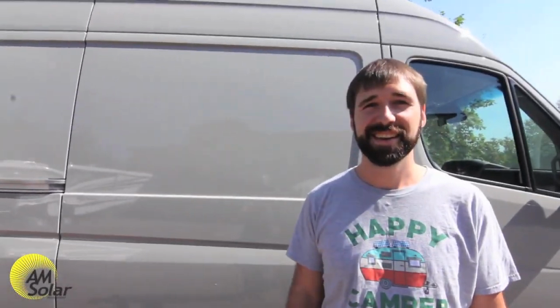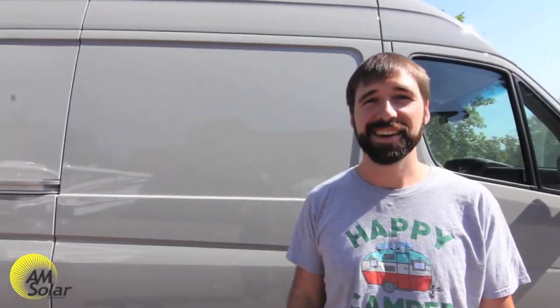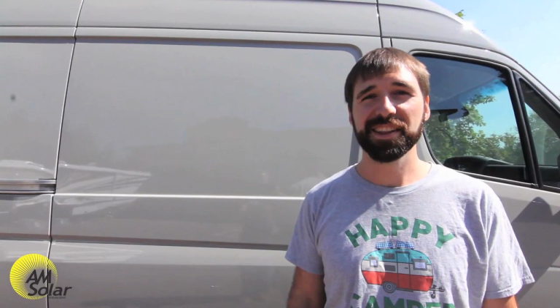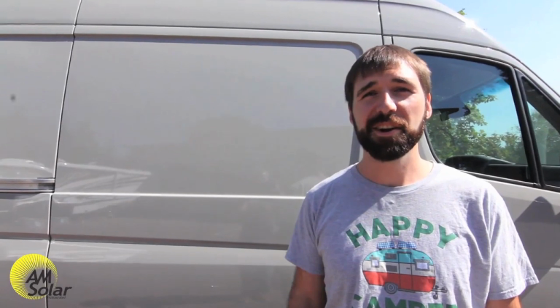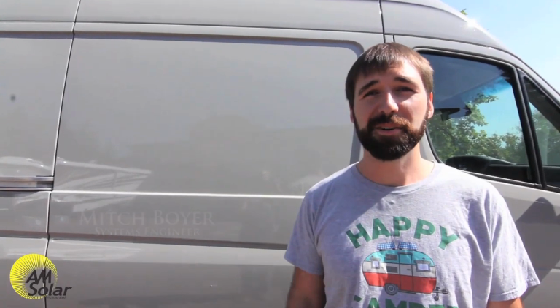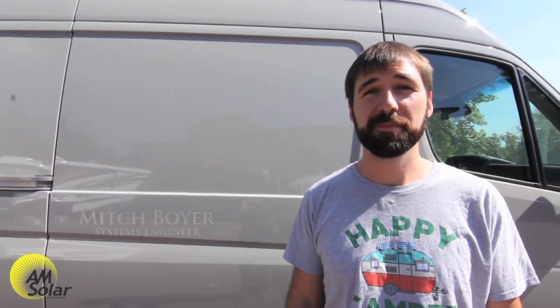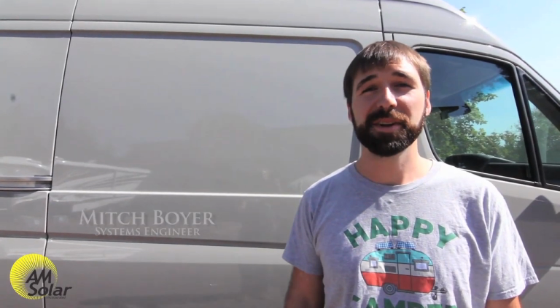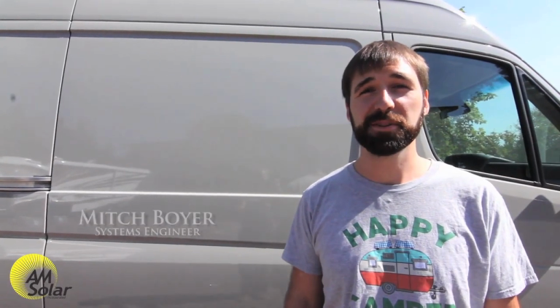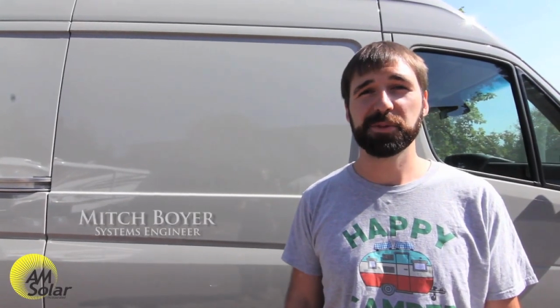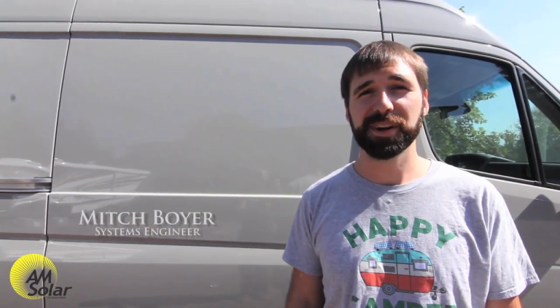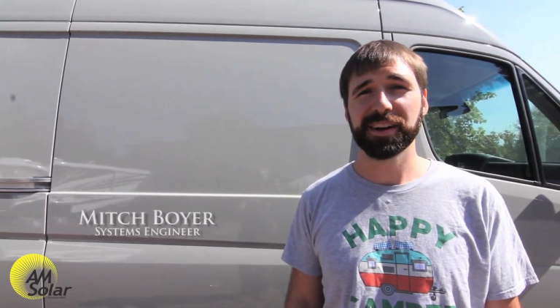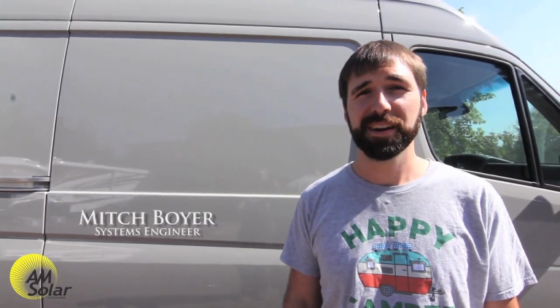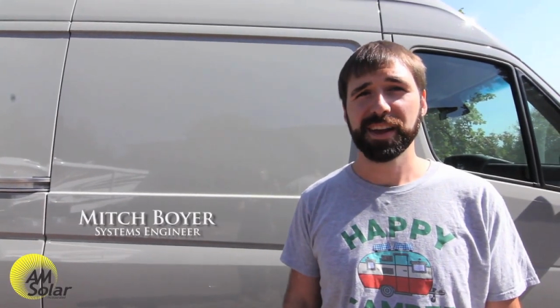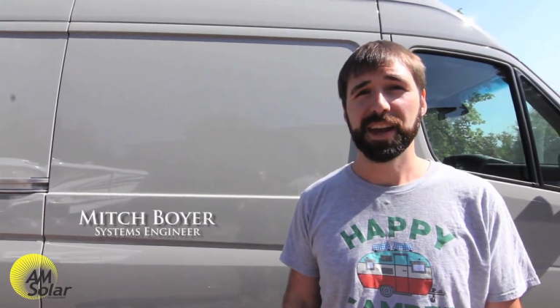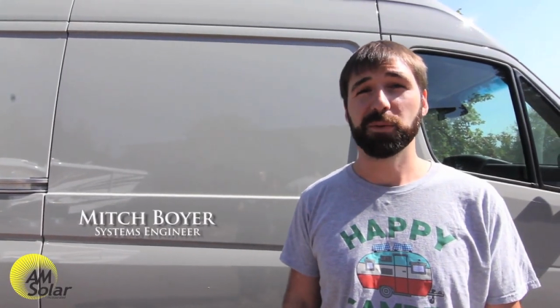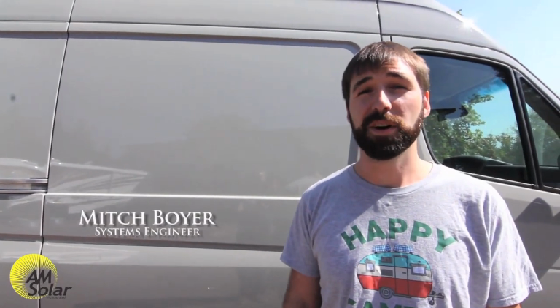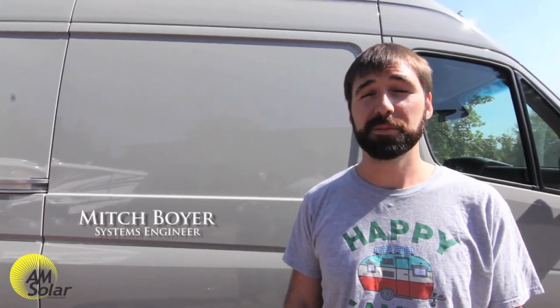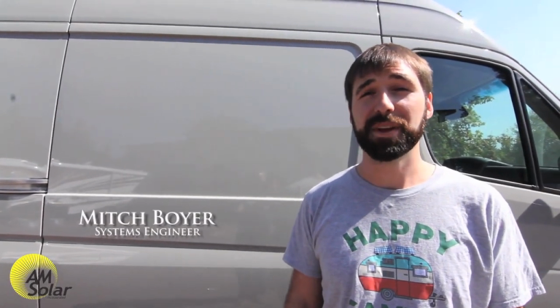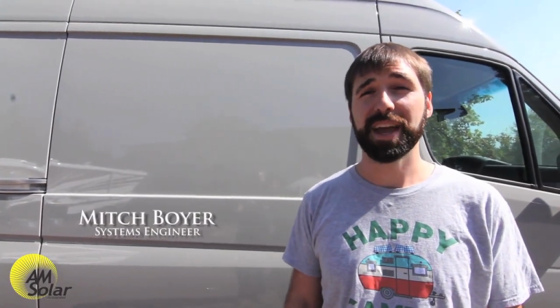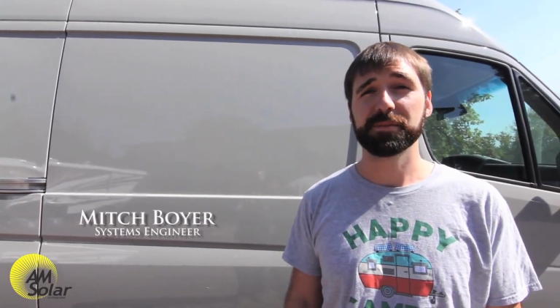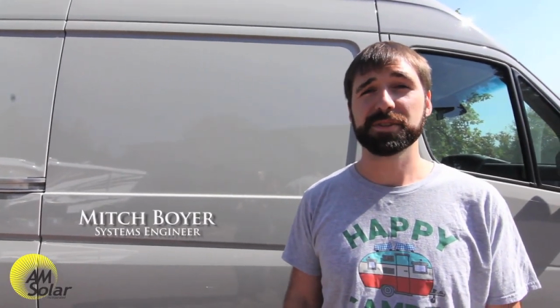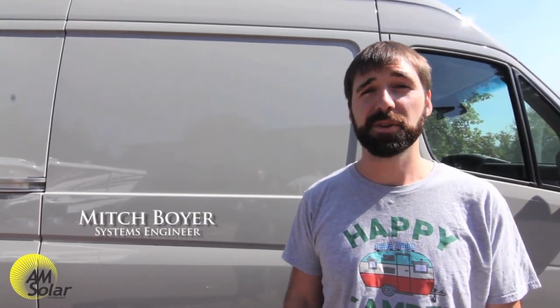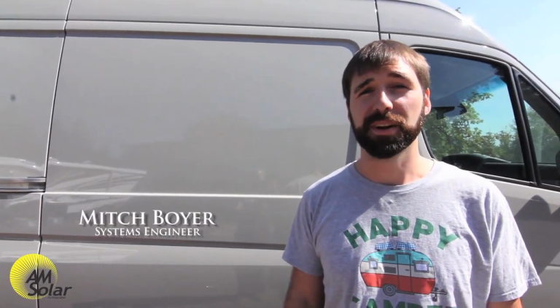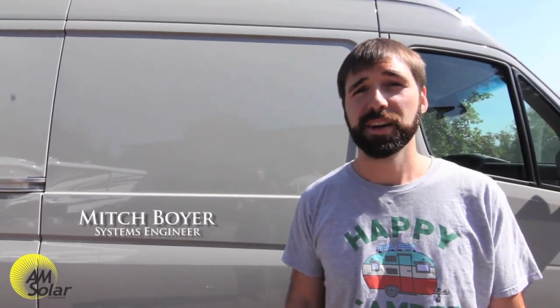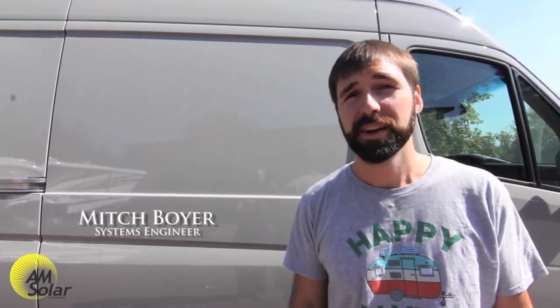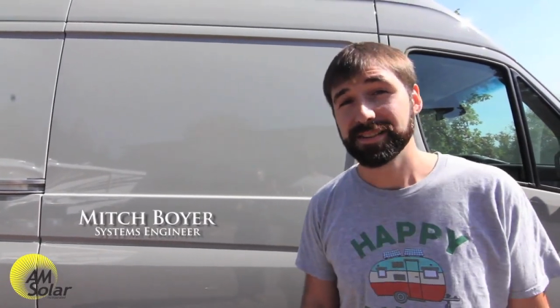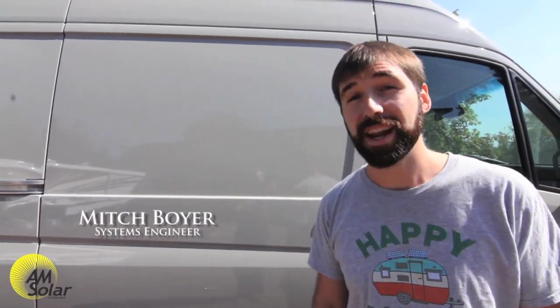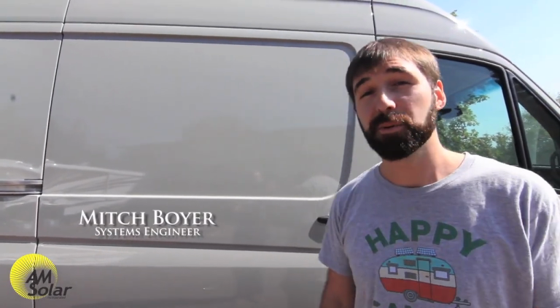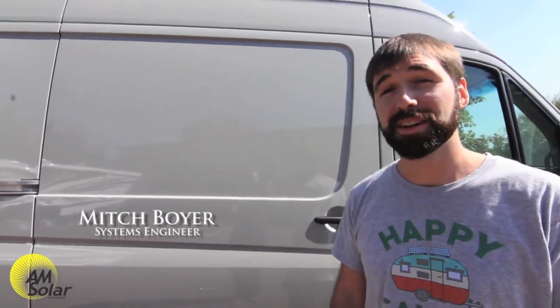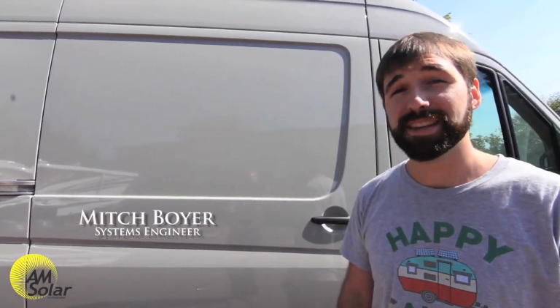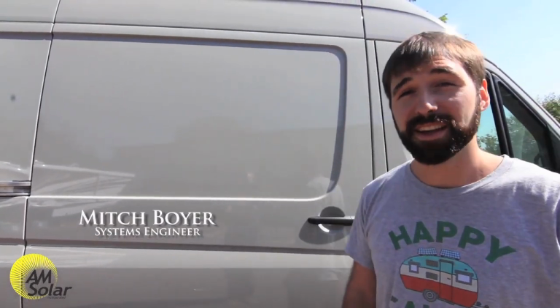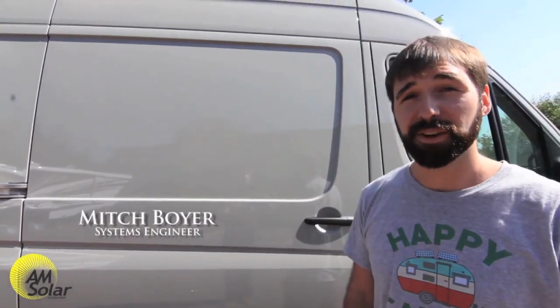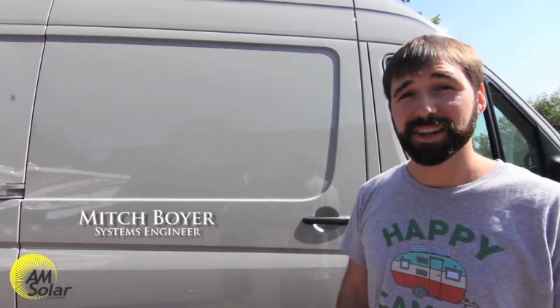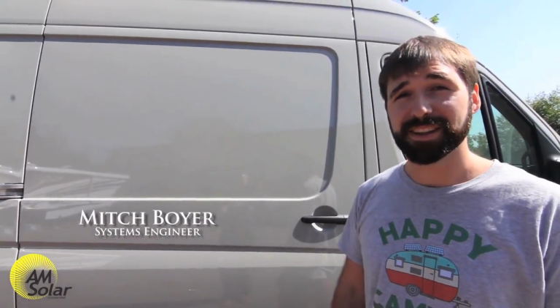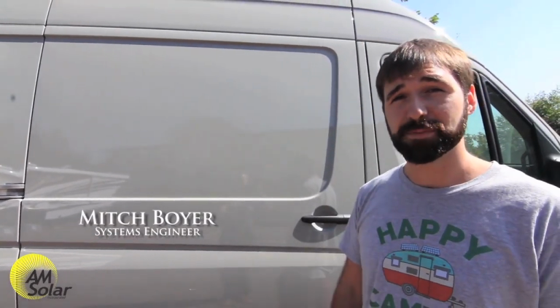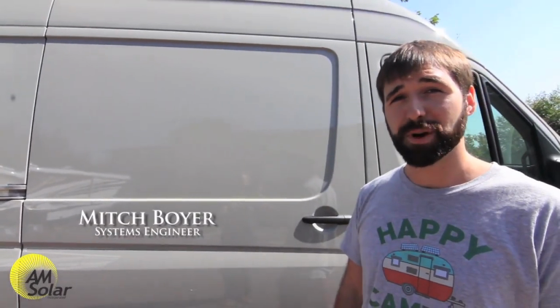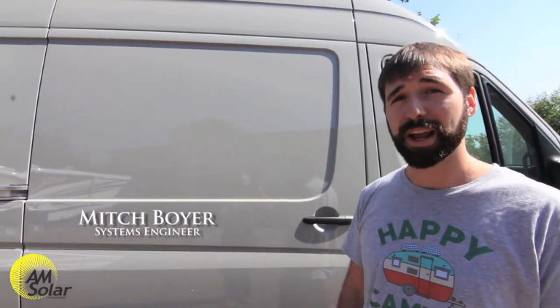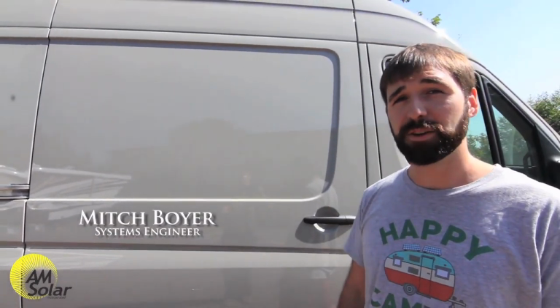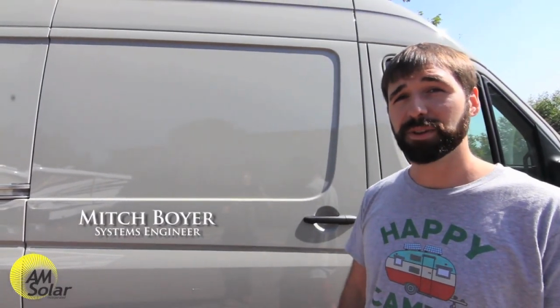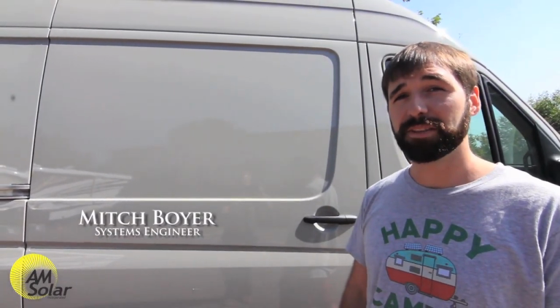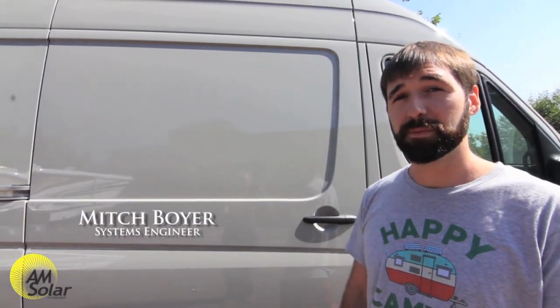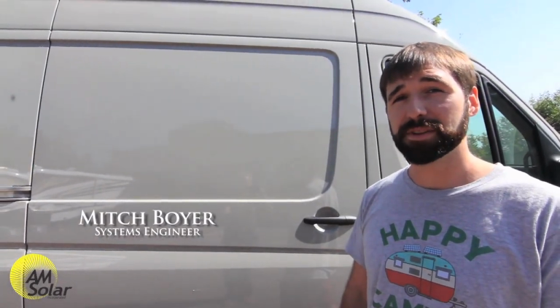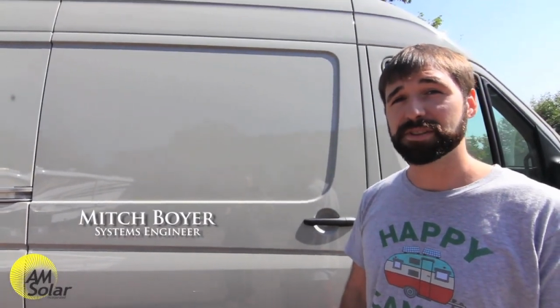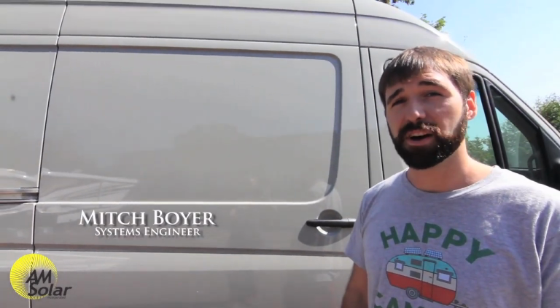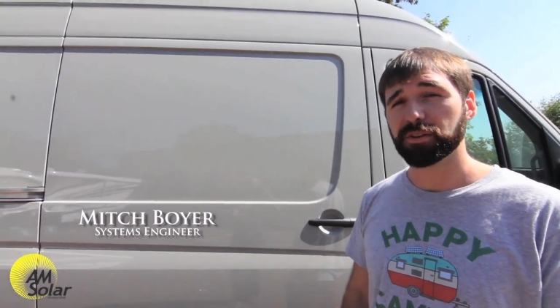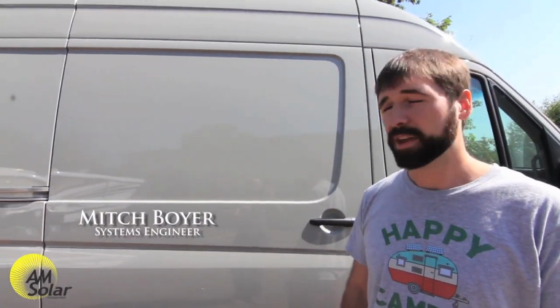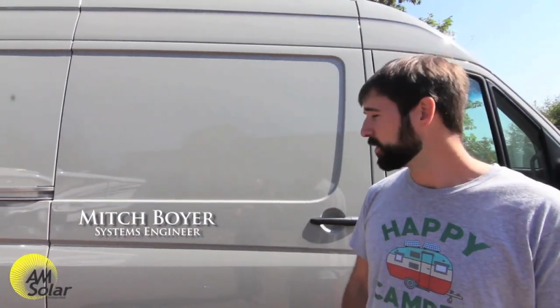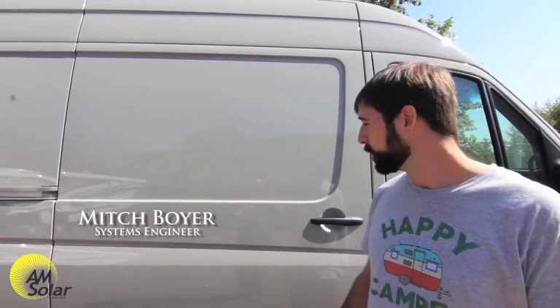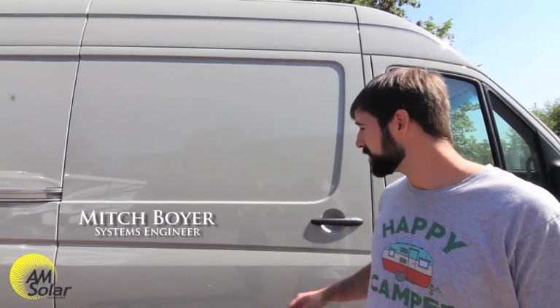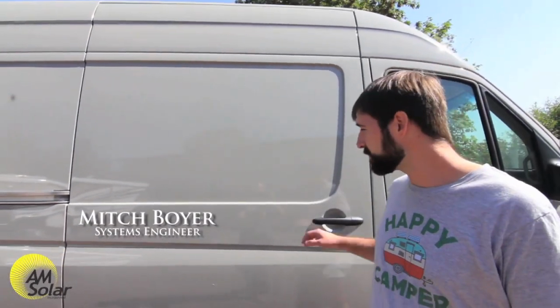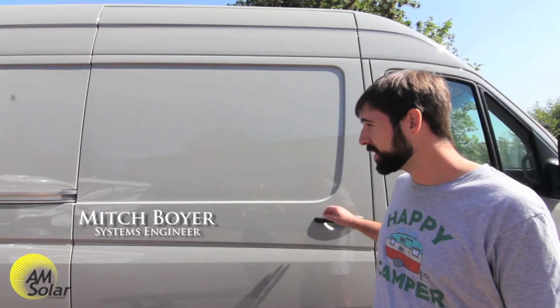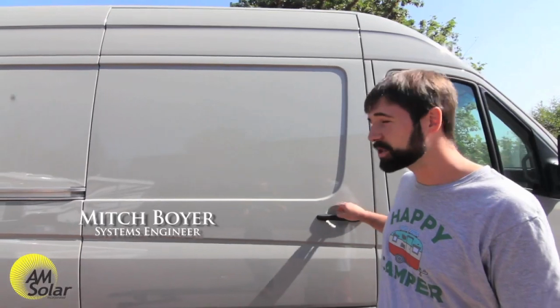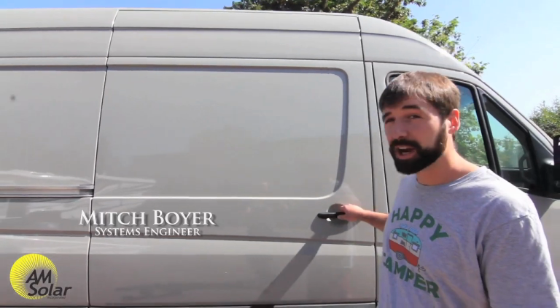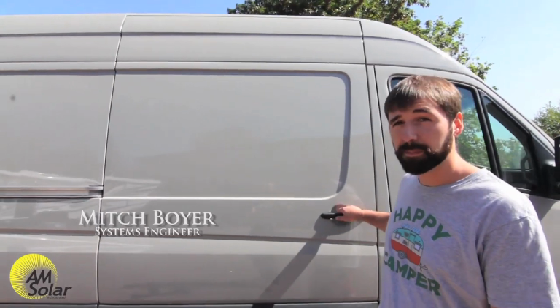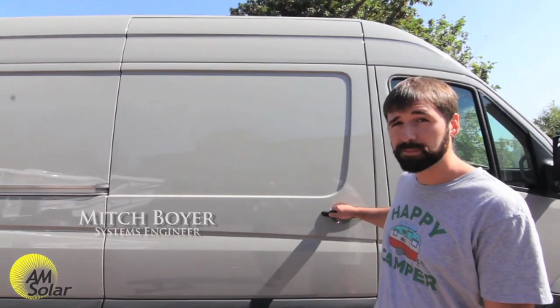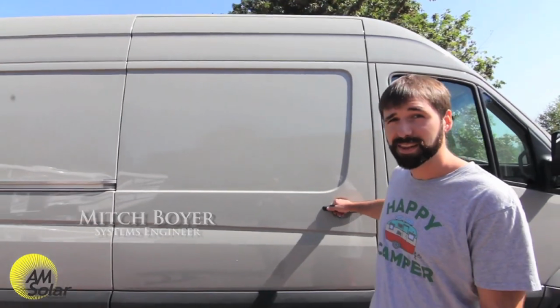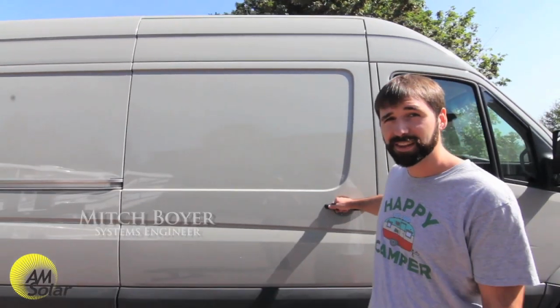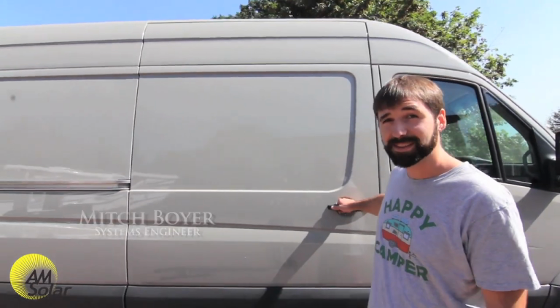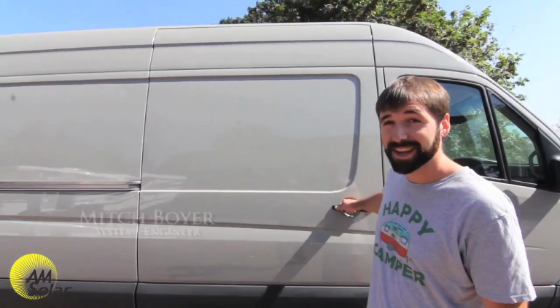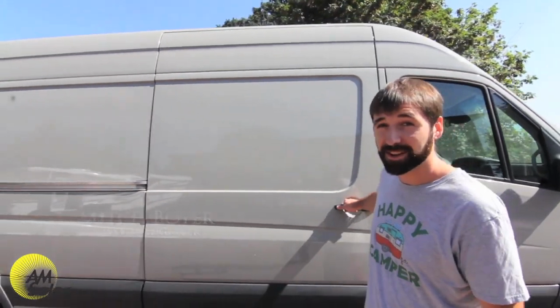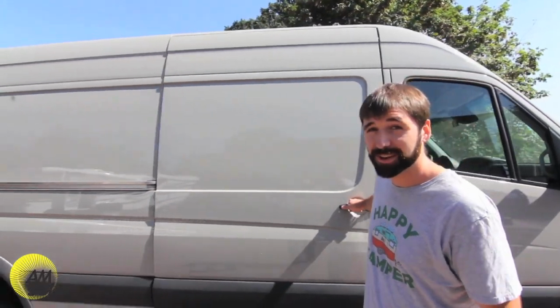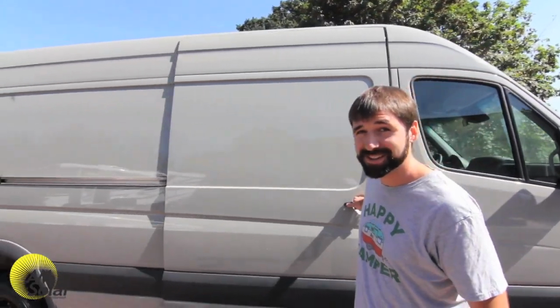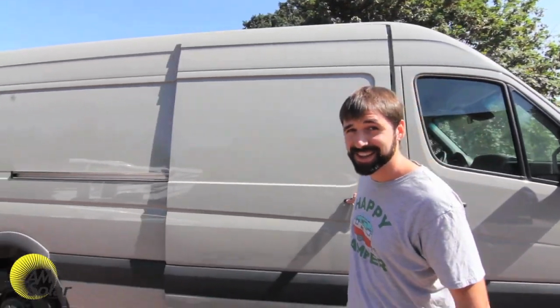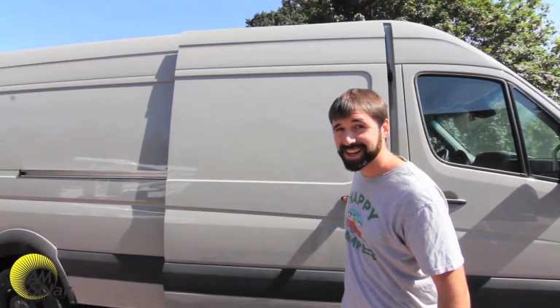Hello, I'm Mitchell Boyer and welcome to AM Solar. Today we're going to take a look at this brand new lithium install. We just finished it up. Let's take a look inside.